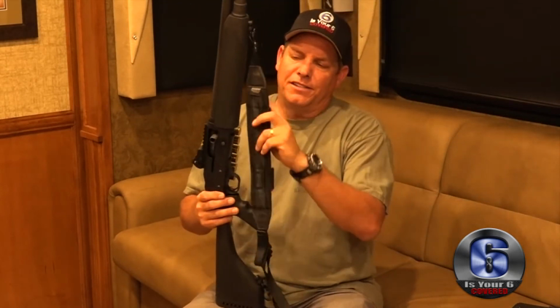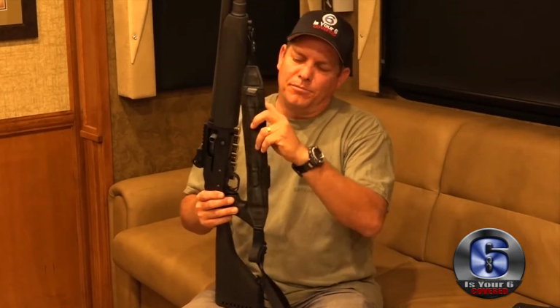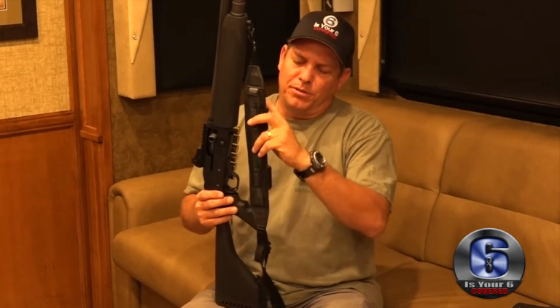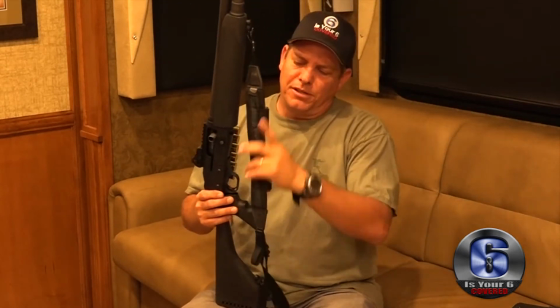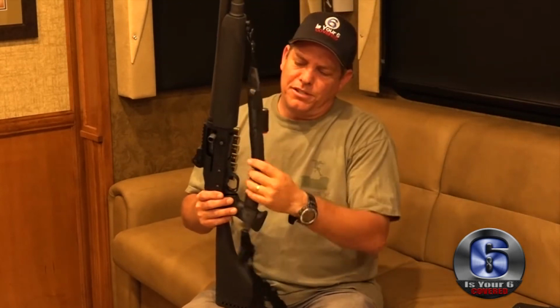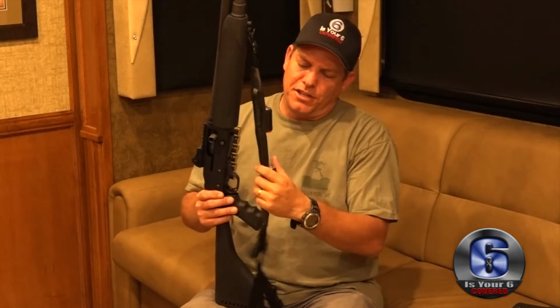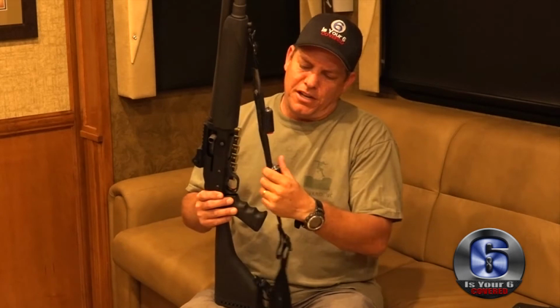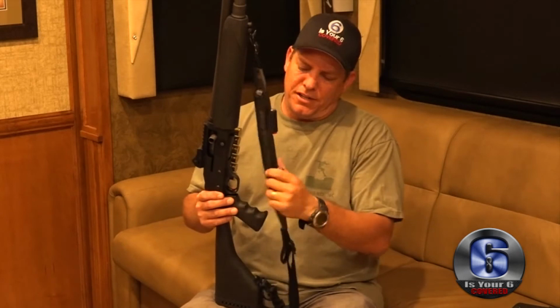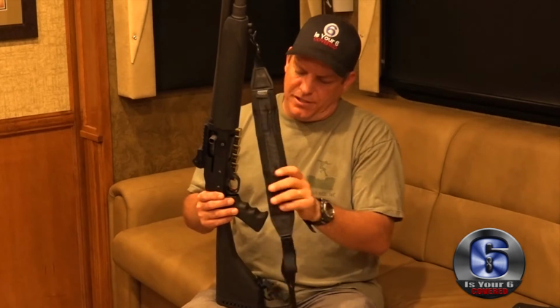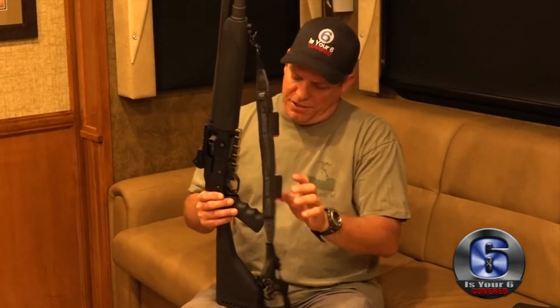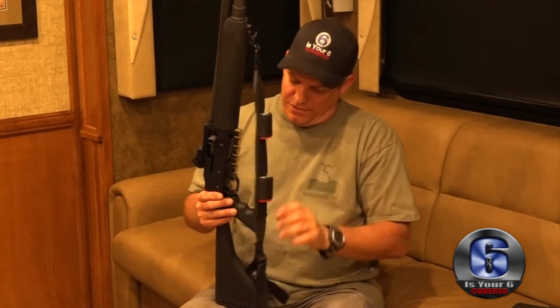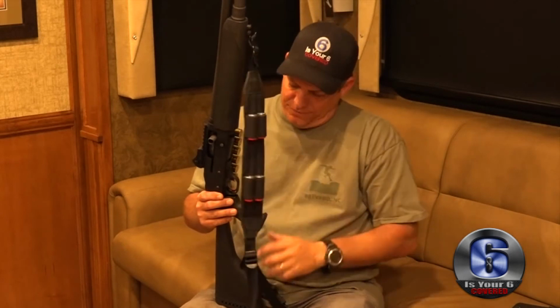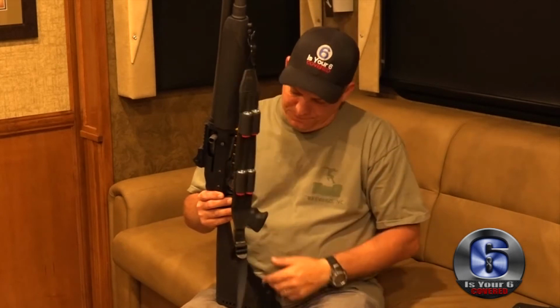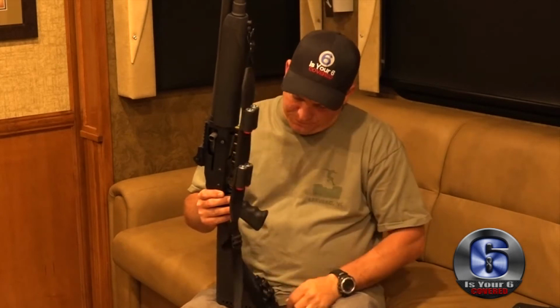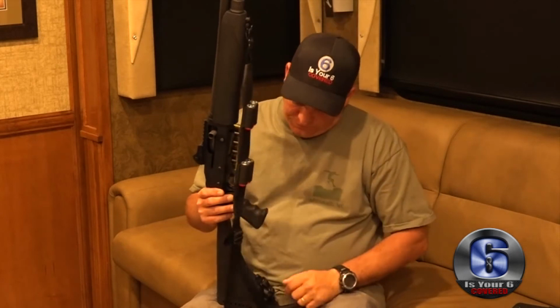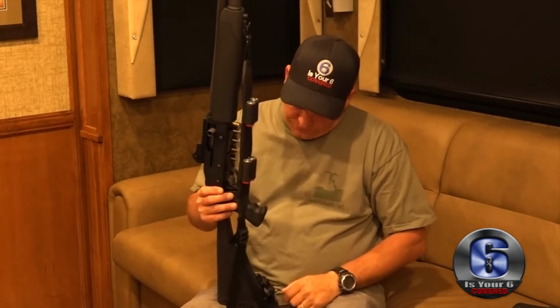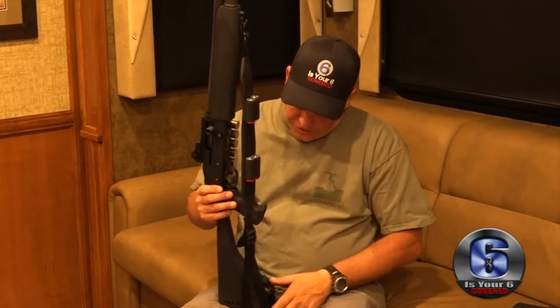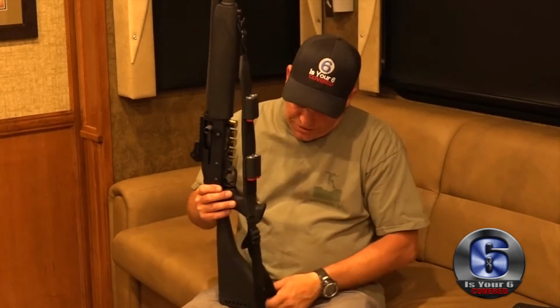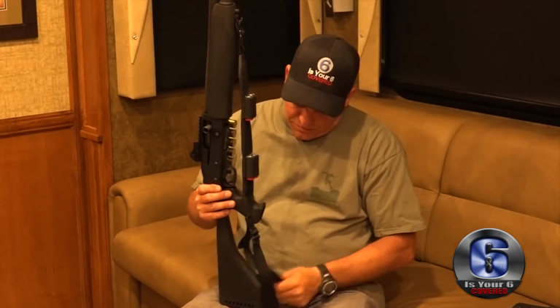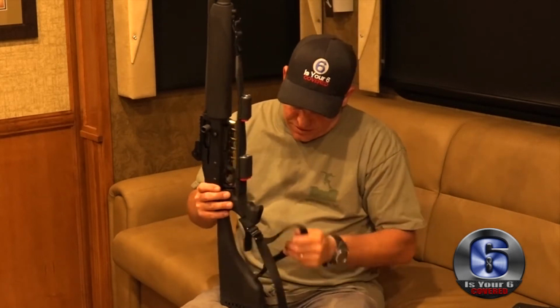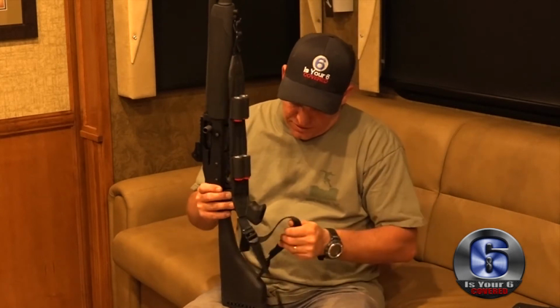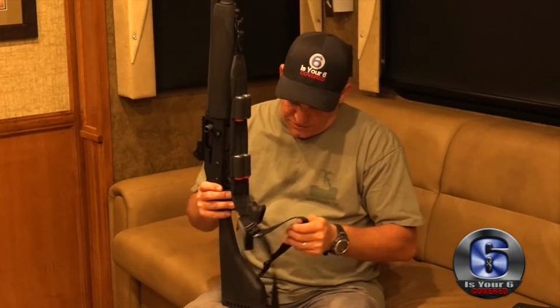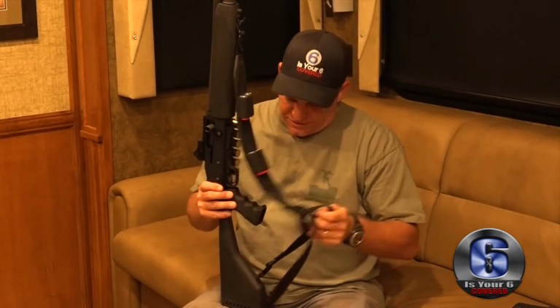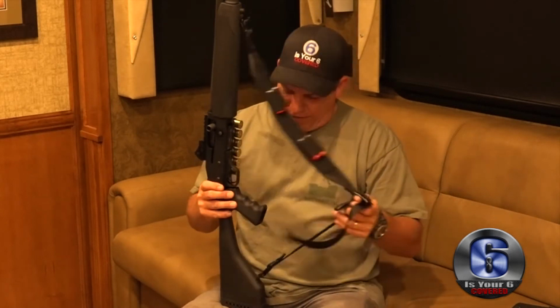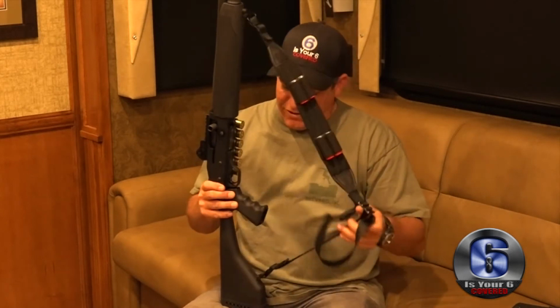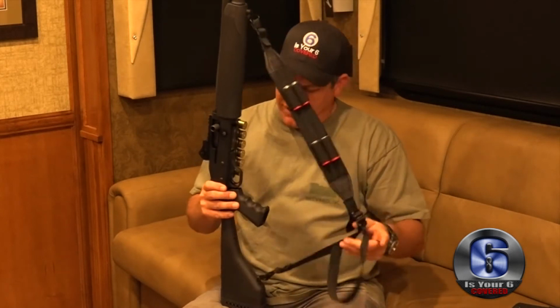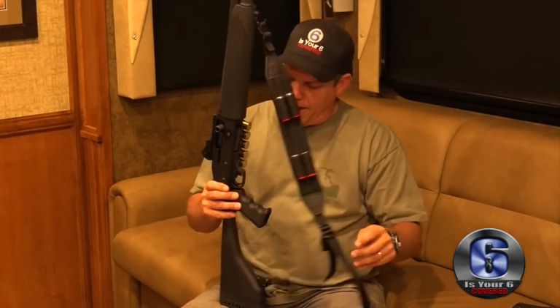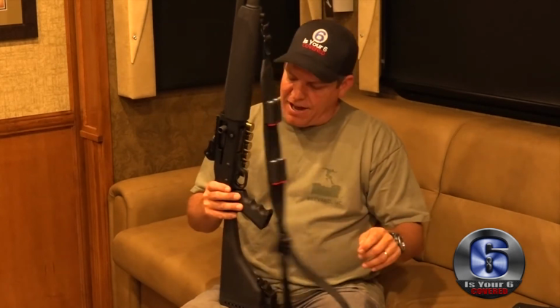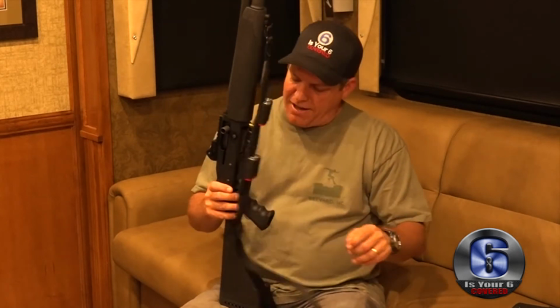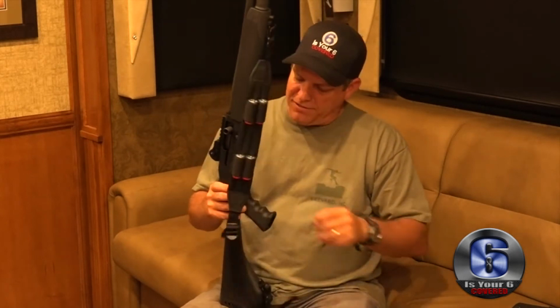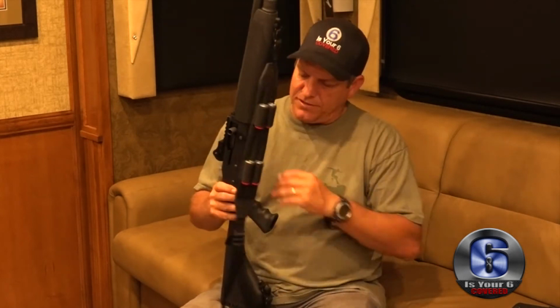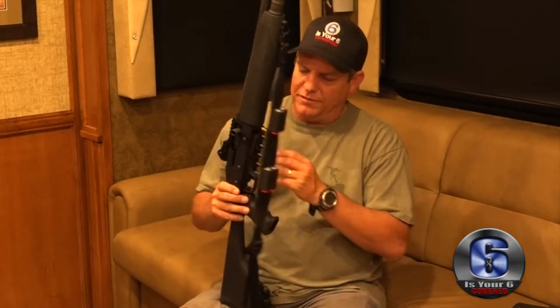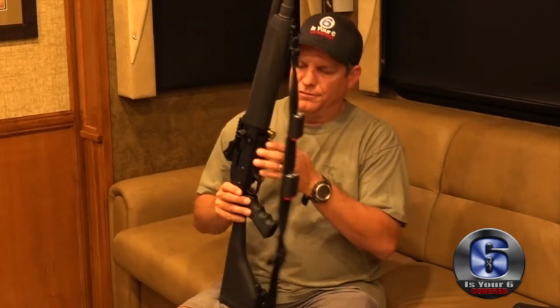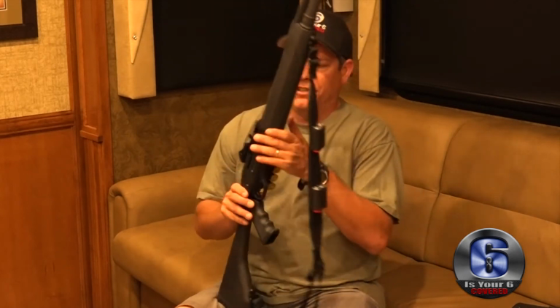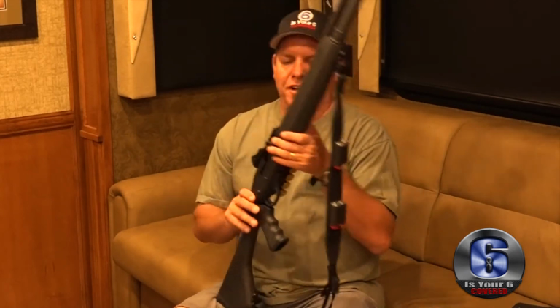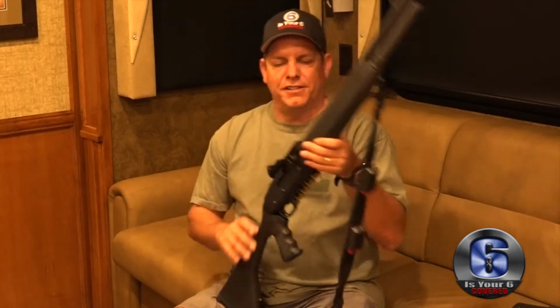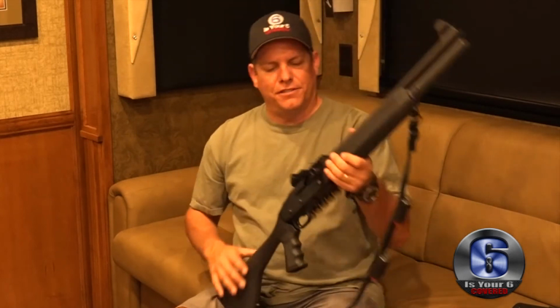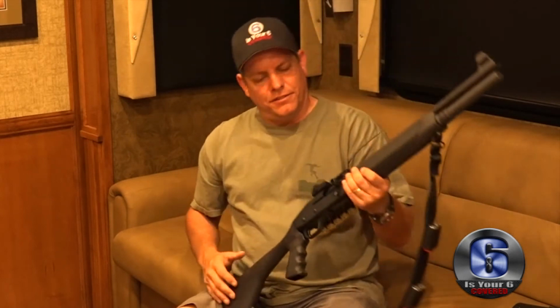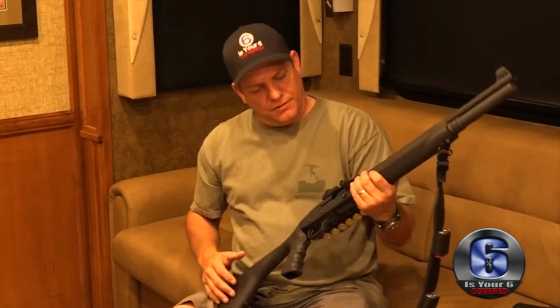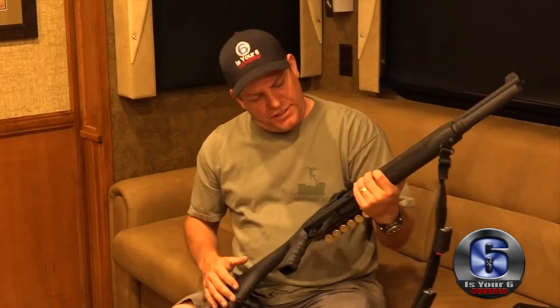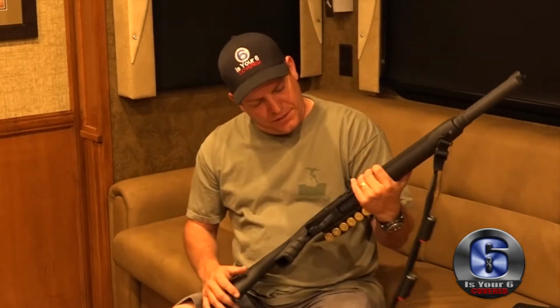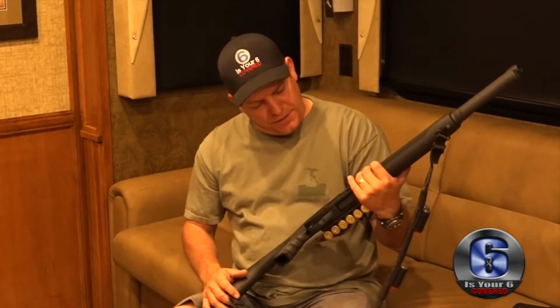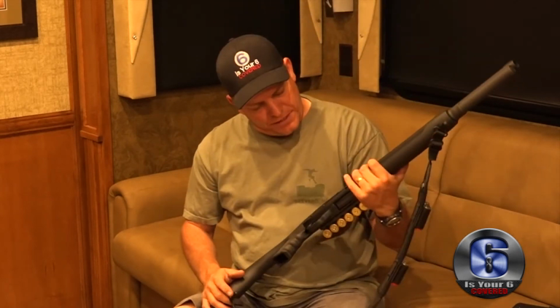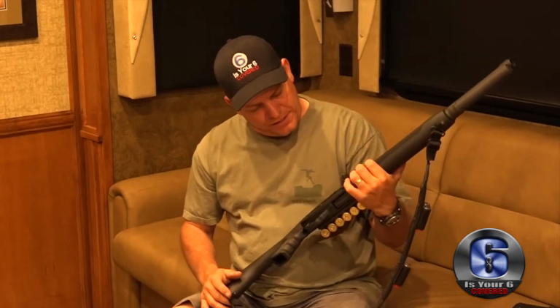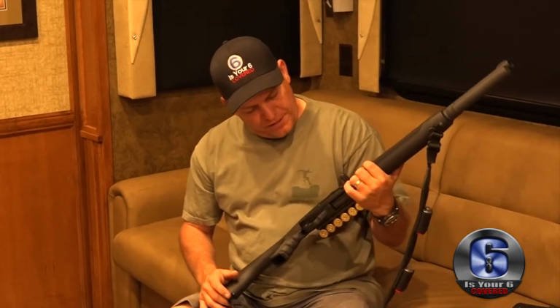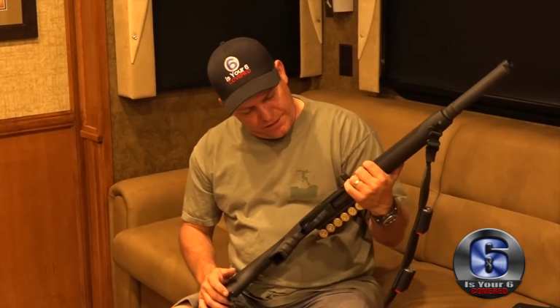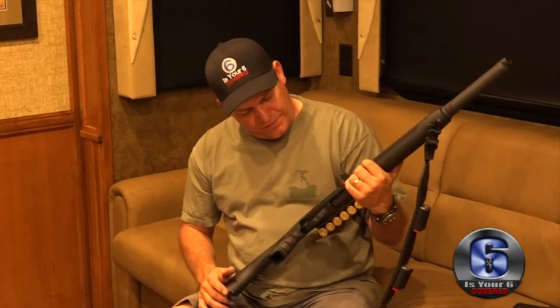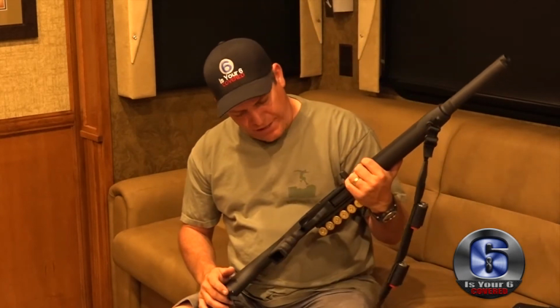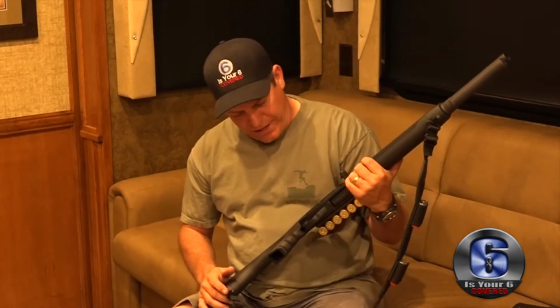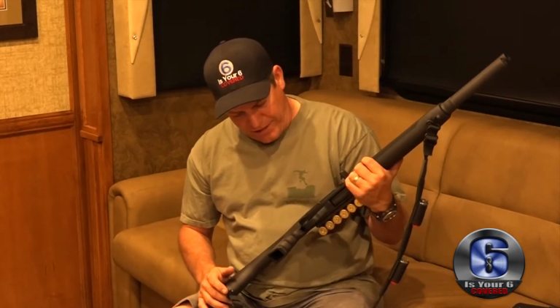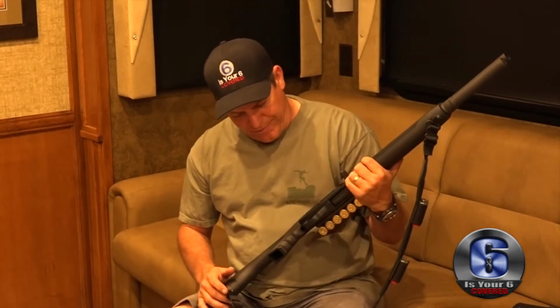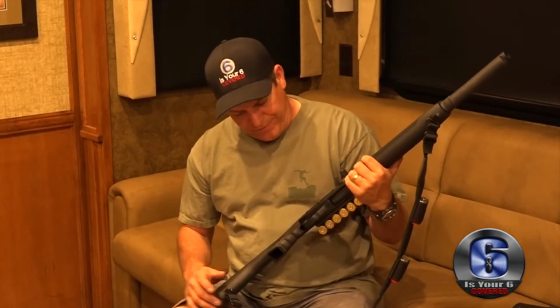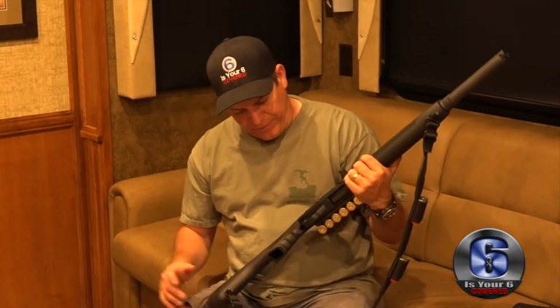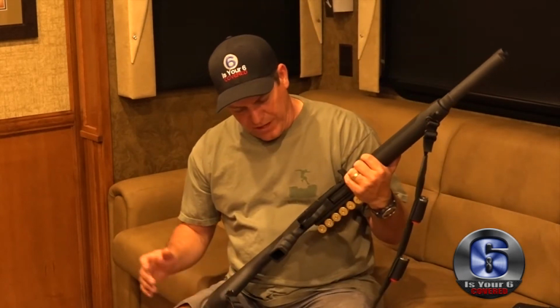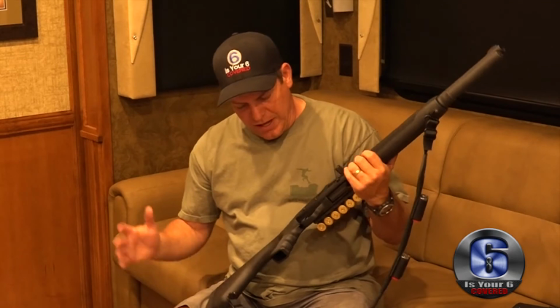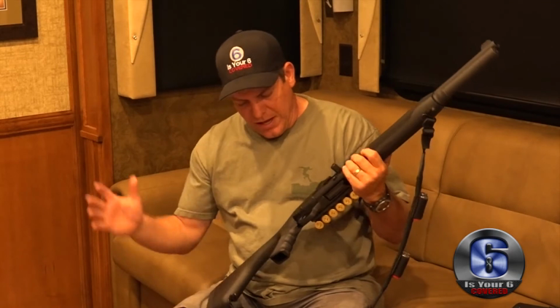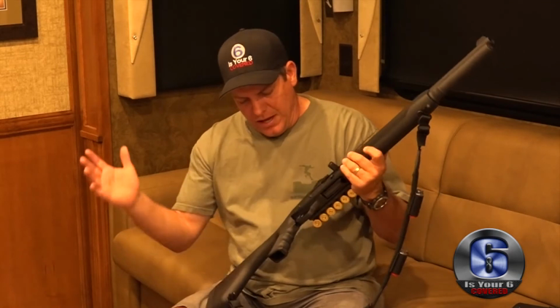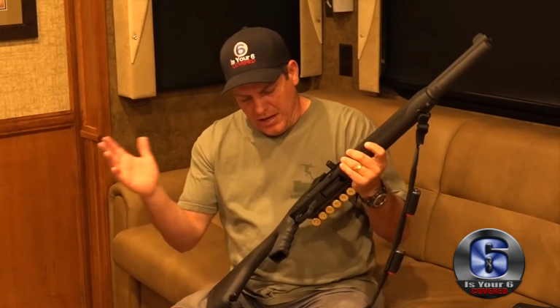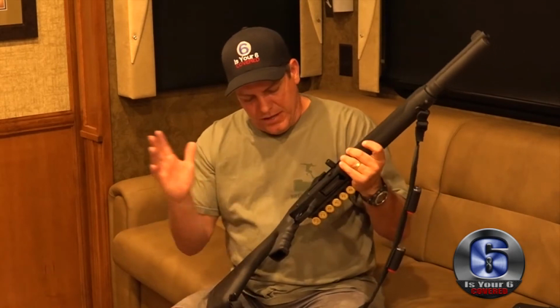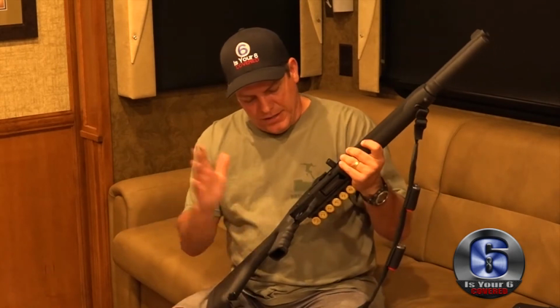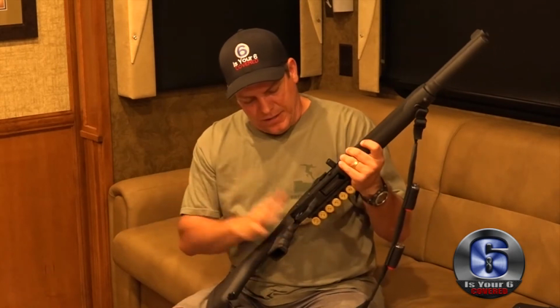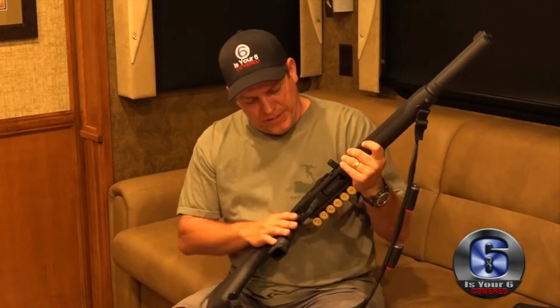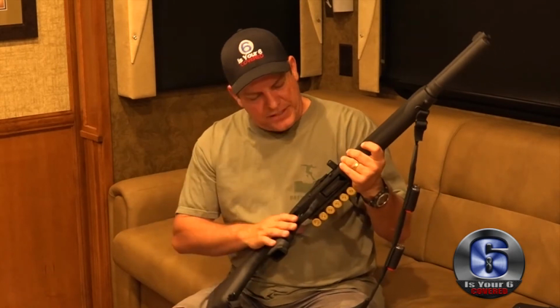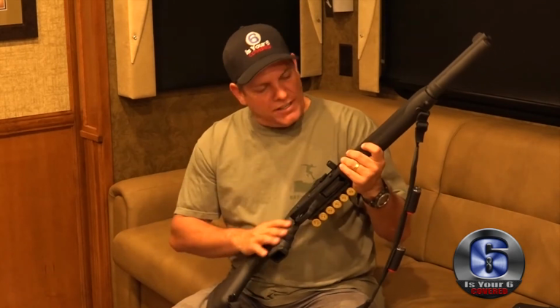Inside here I've got double-ought buck, and then I've got some birdshot on here as well — seven and a half. If you guys are interested or even care, something that's nice about this shotgun is...